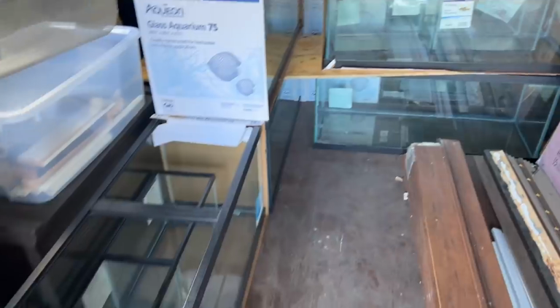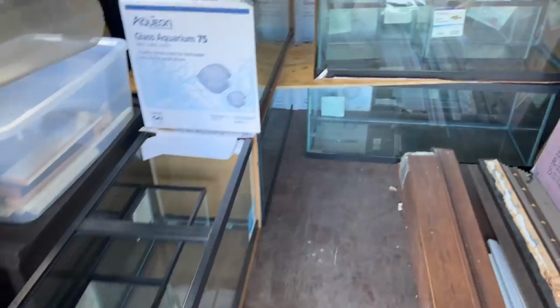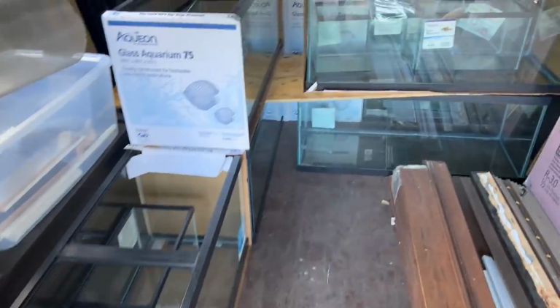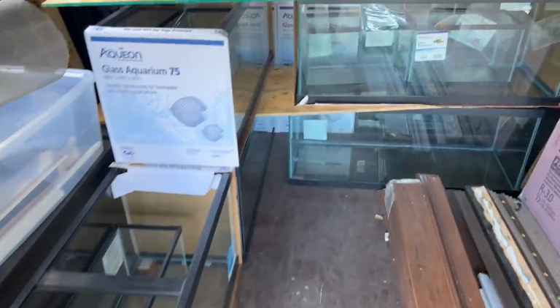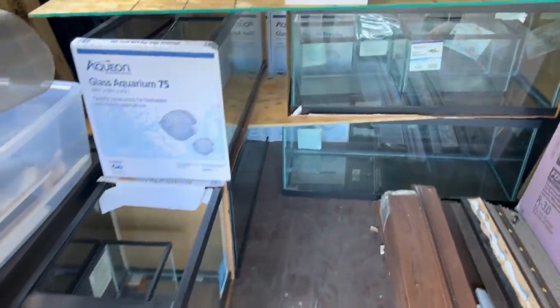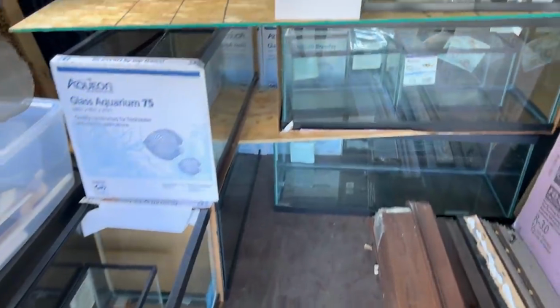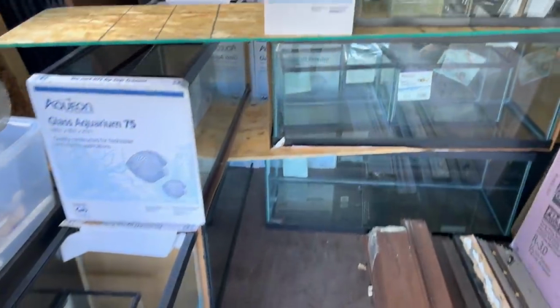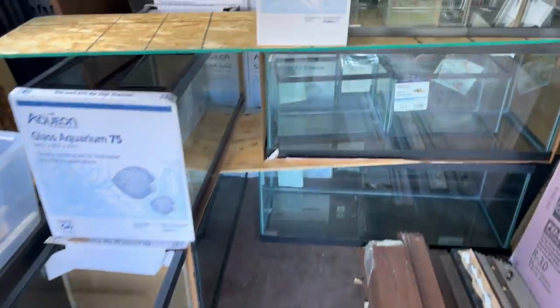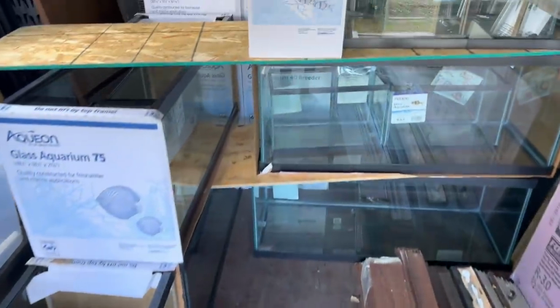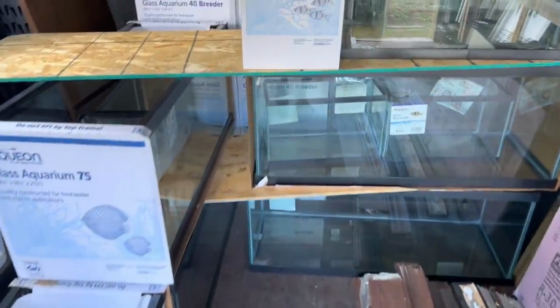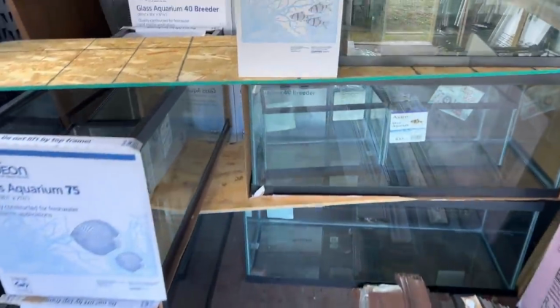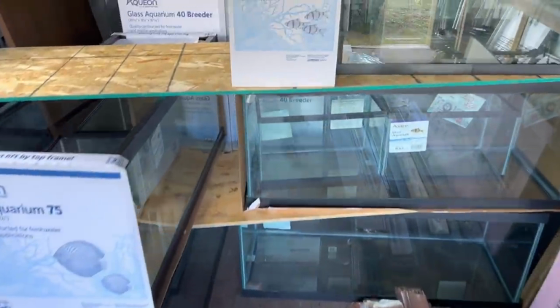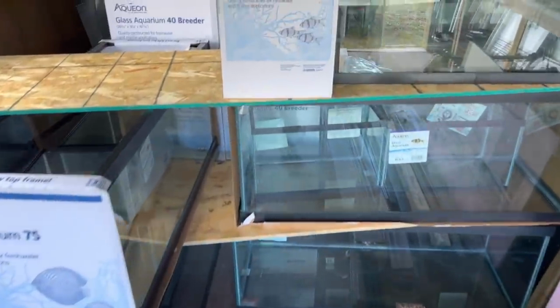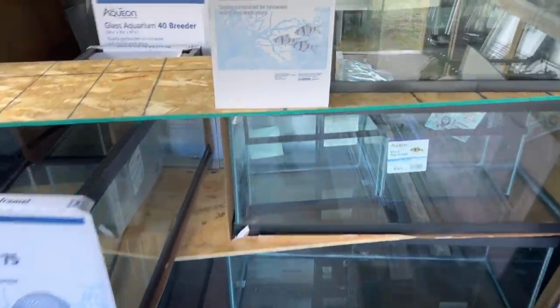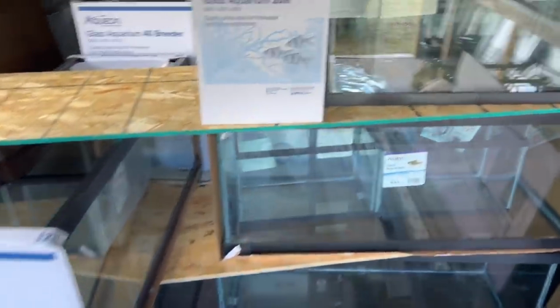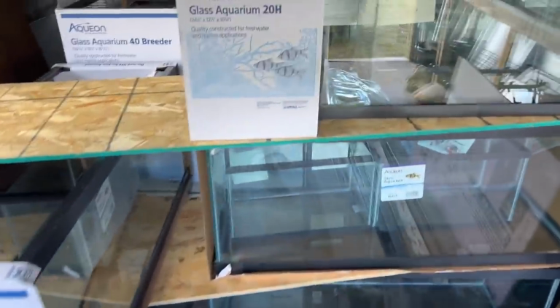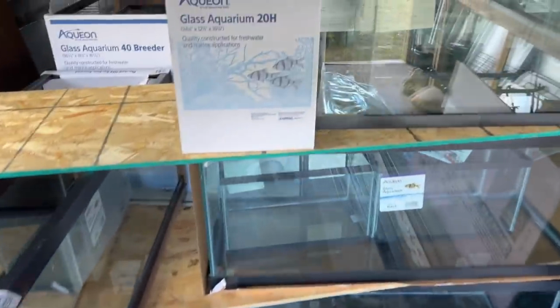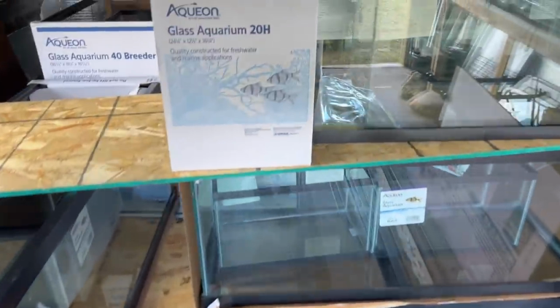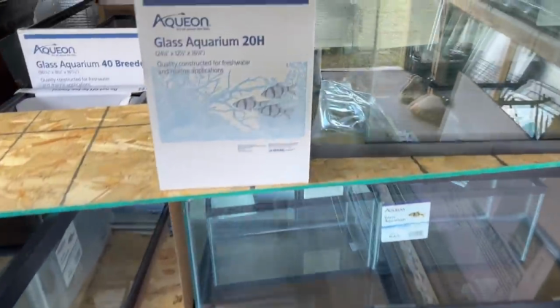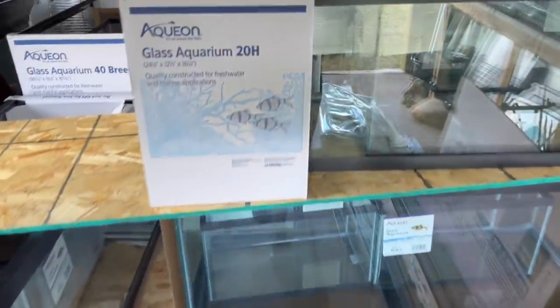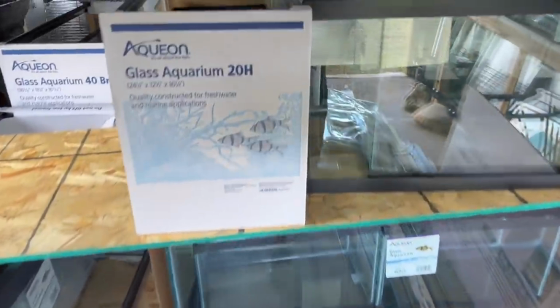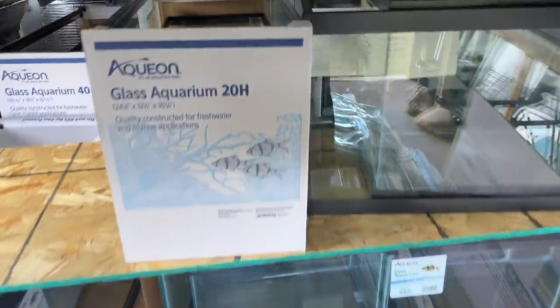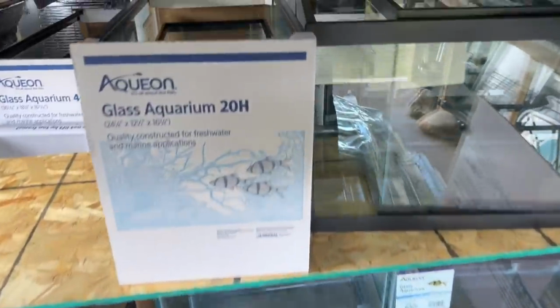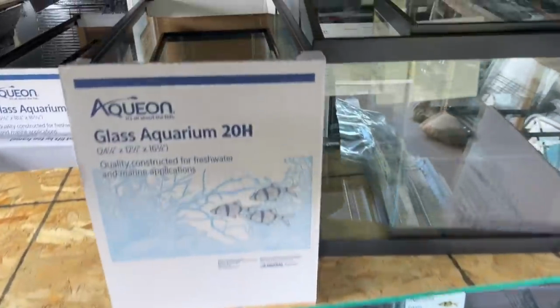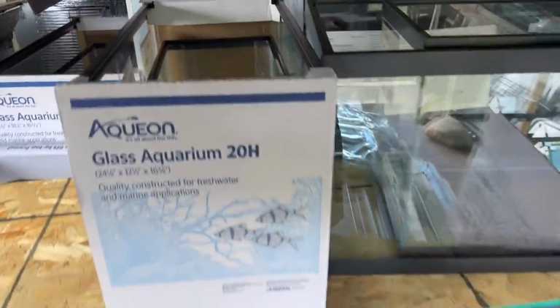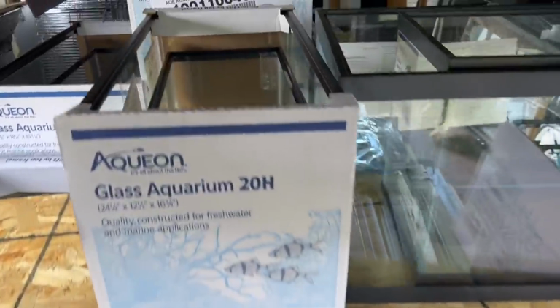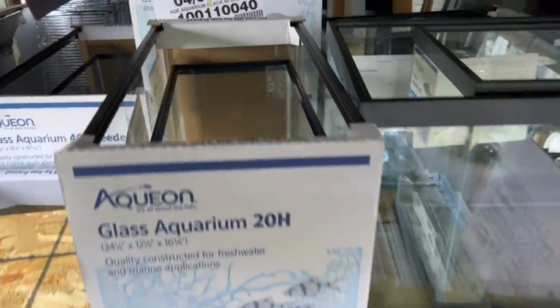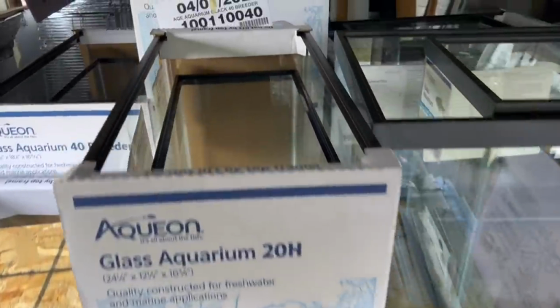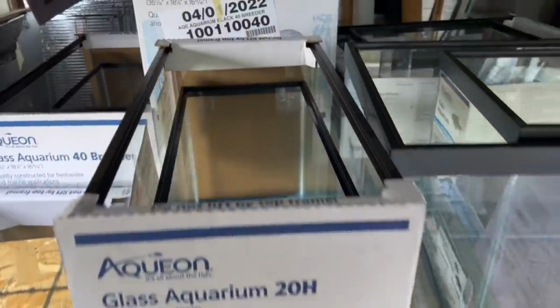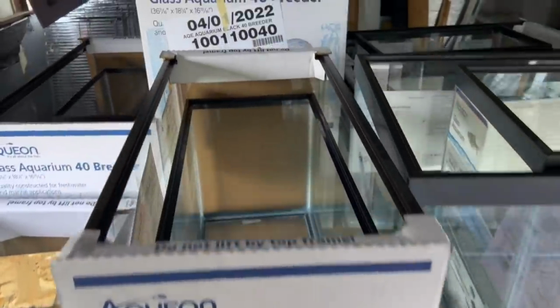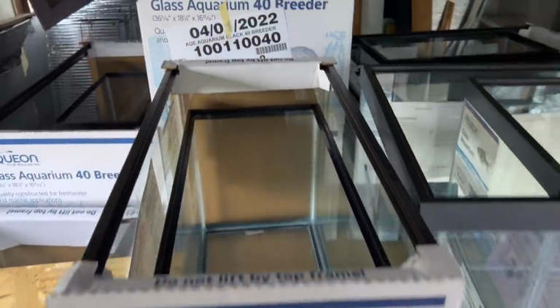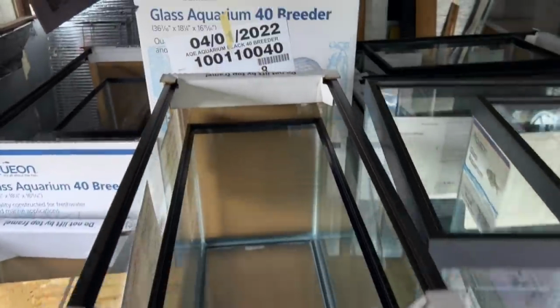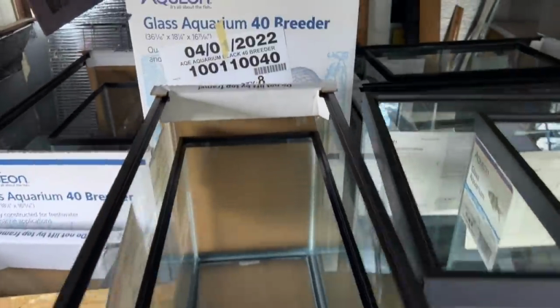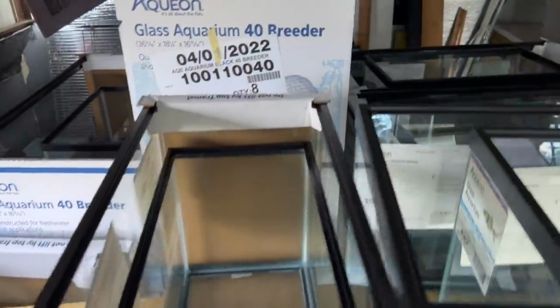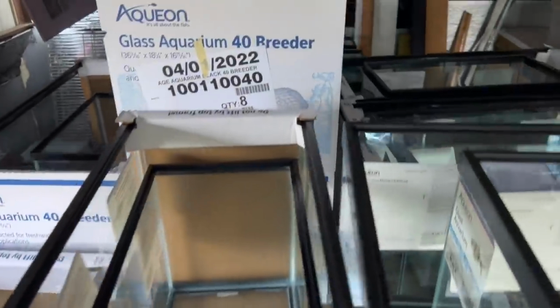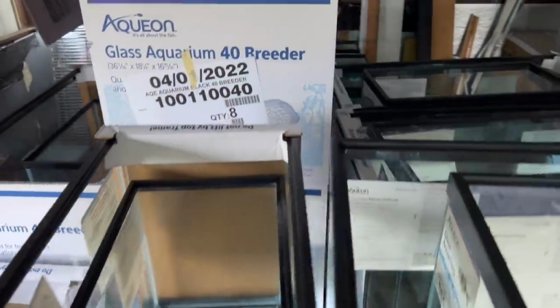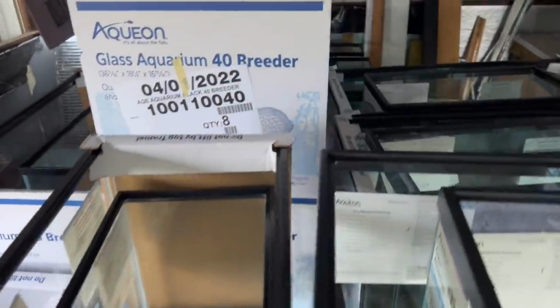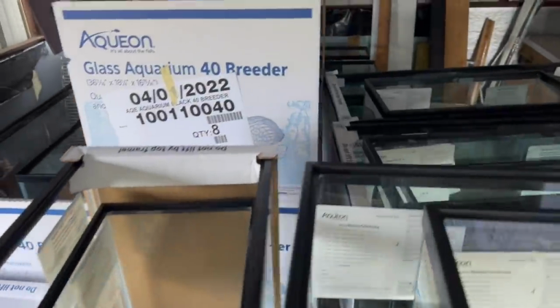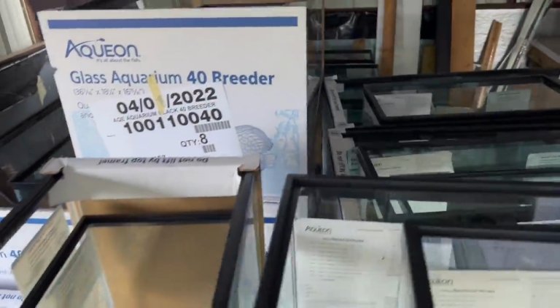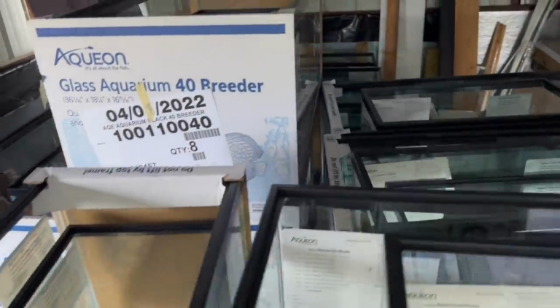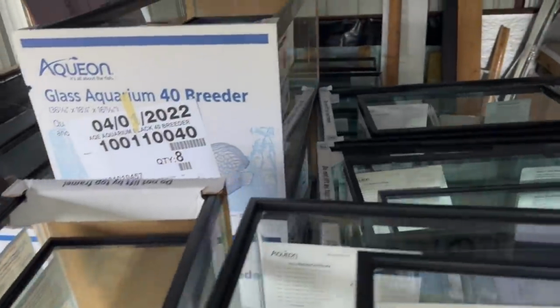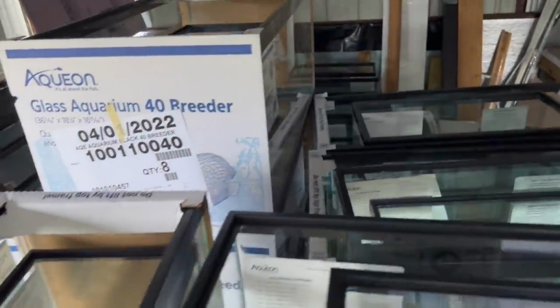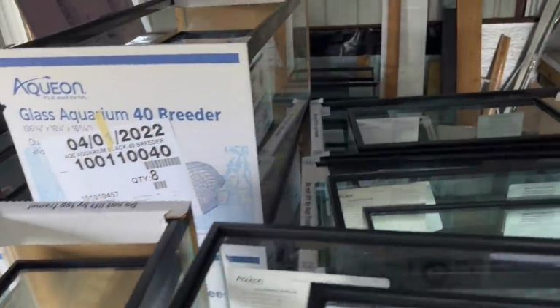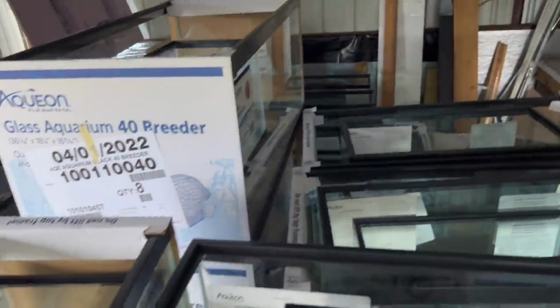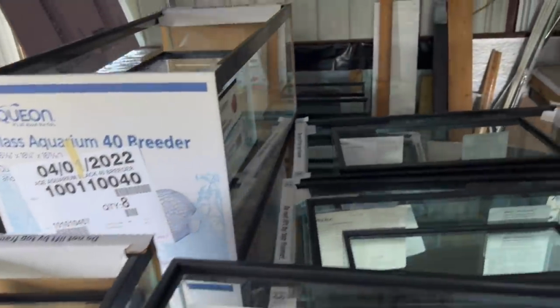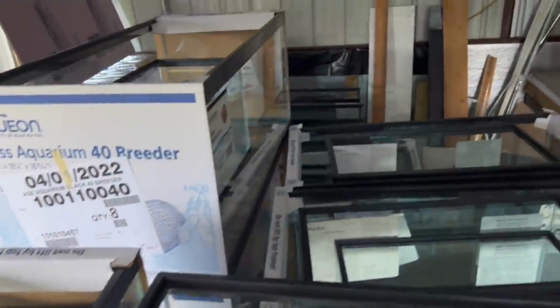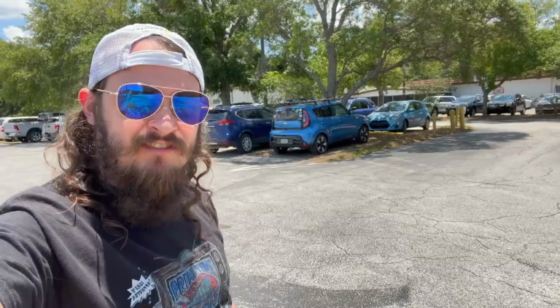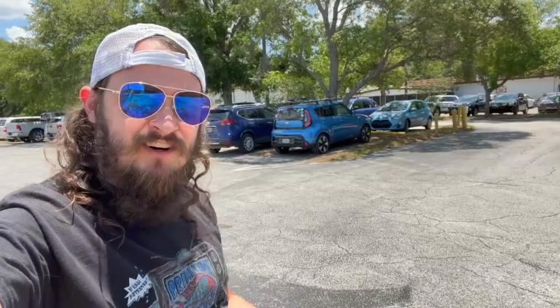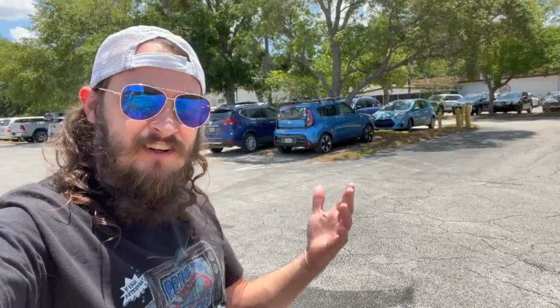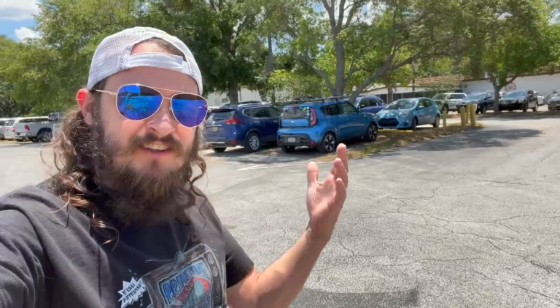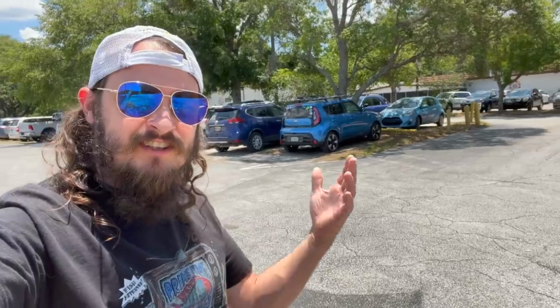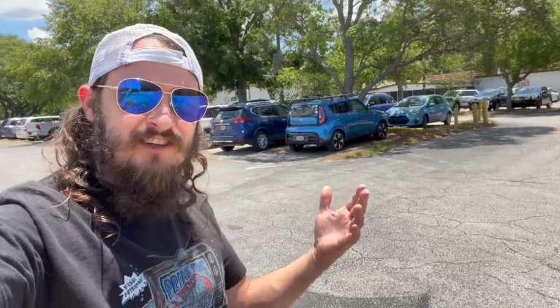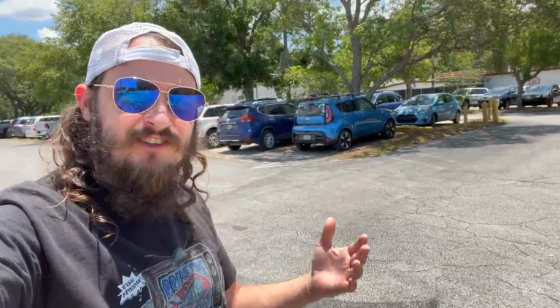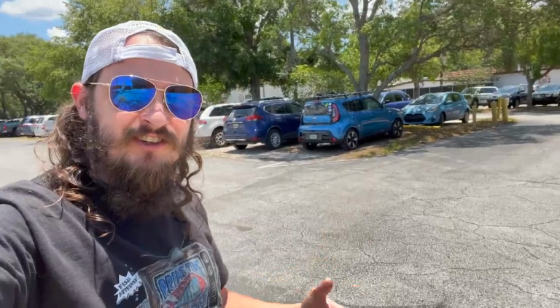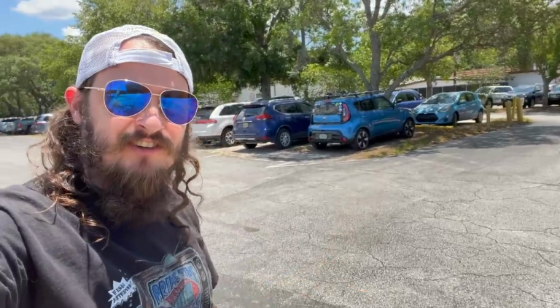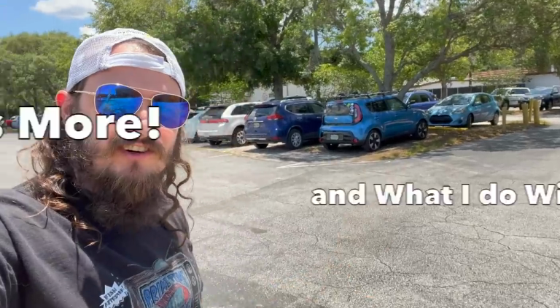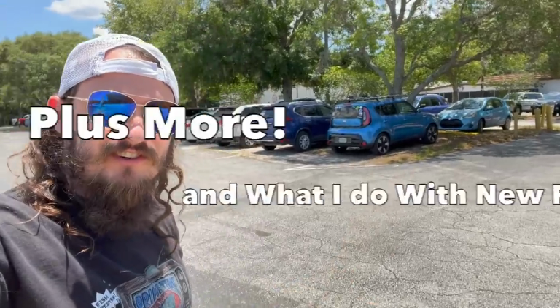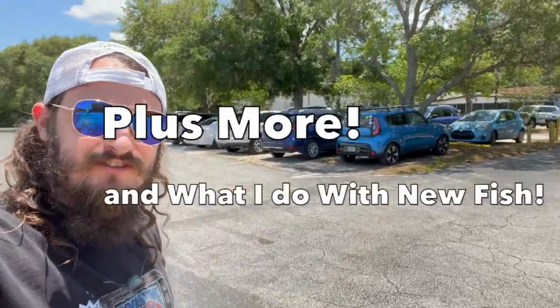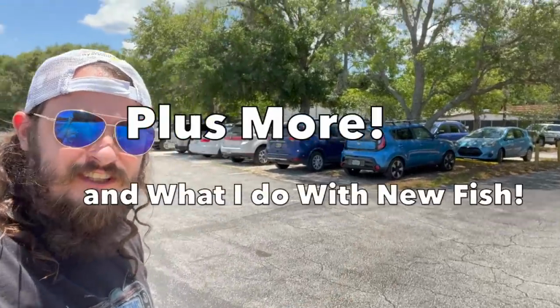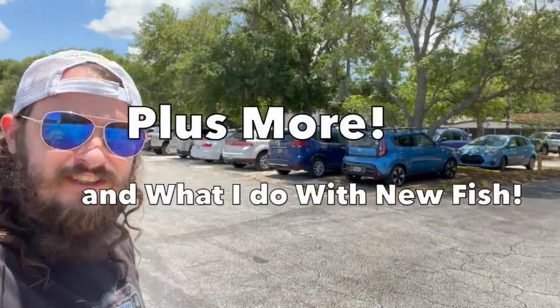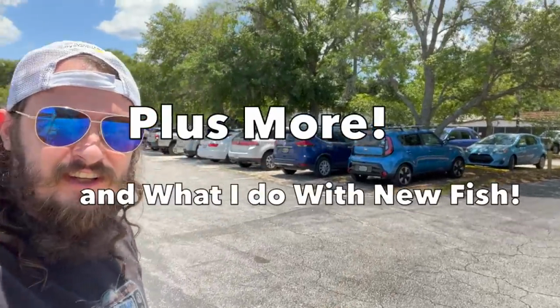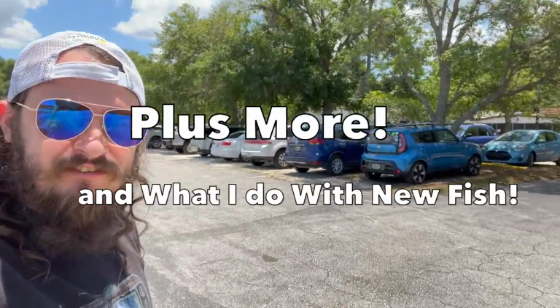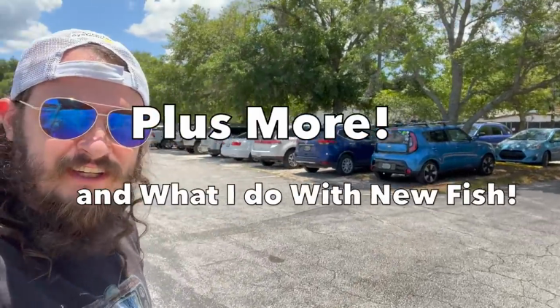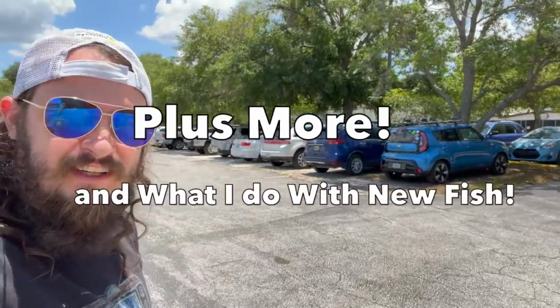Got some tanks on tank. Thank you to my parents and you super chatters, members, and Patreons. Come on, let's go to a local fish club meeting.